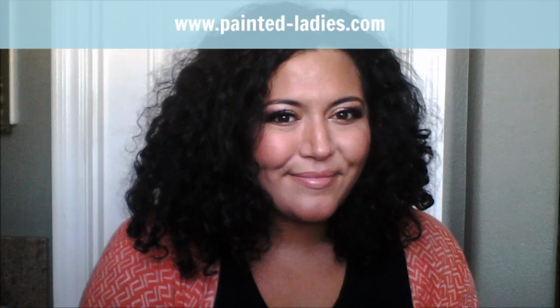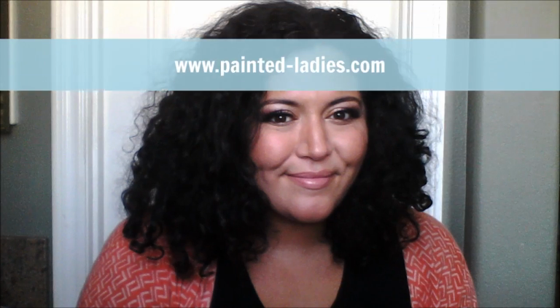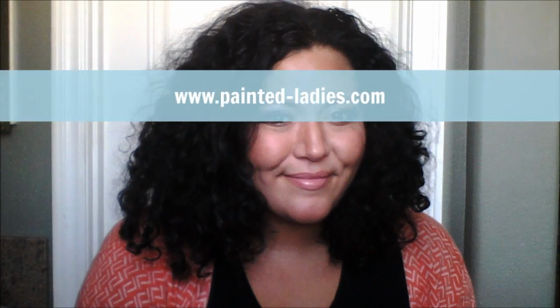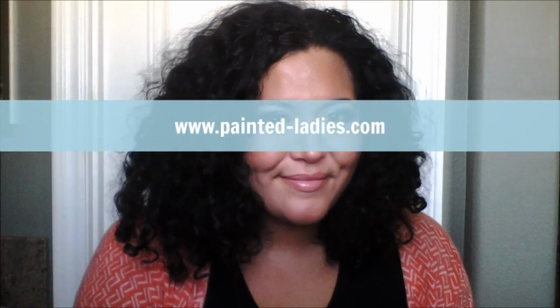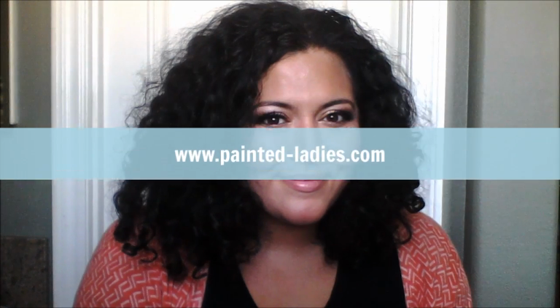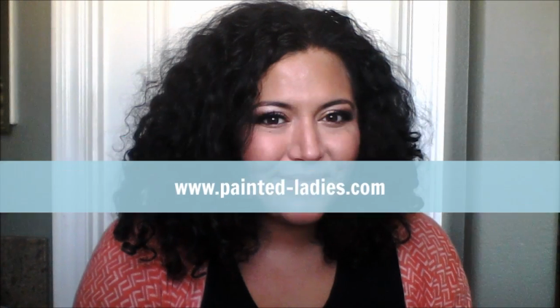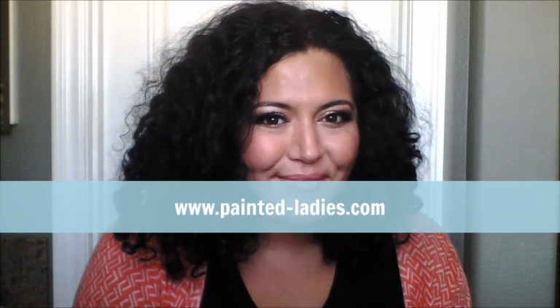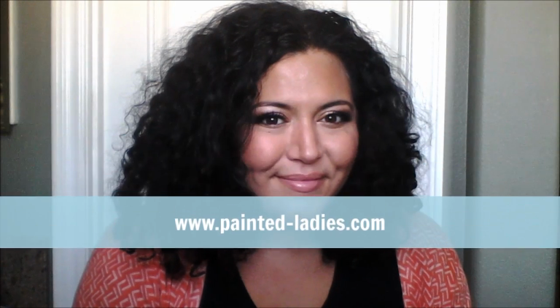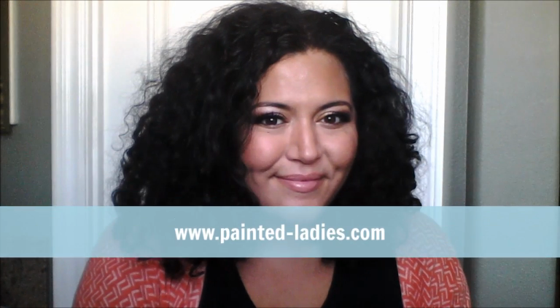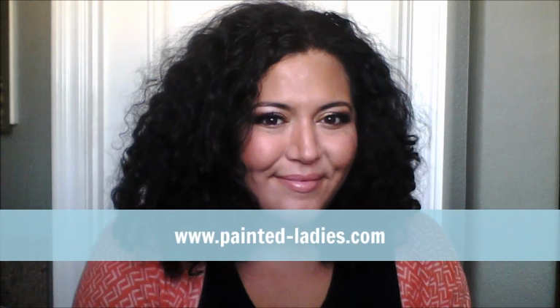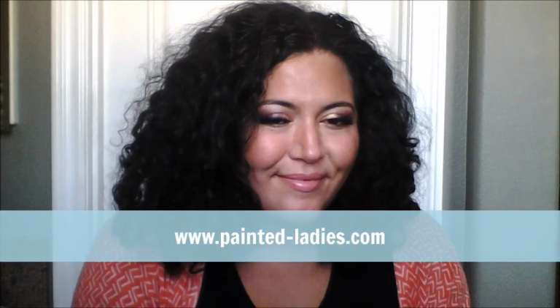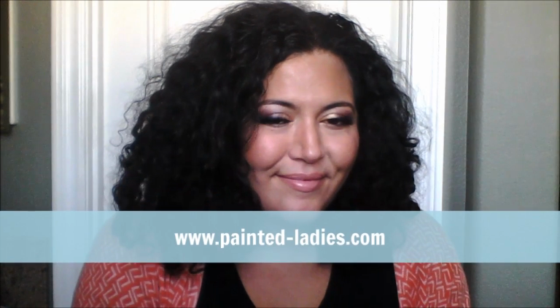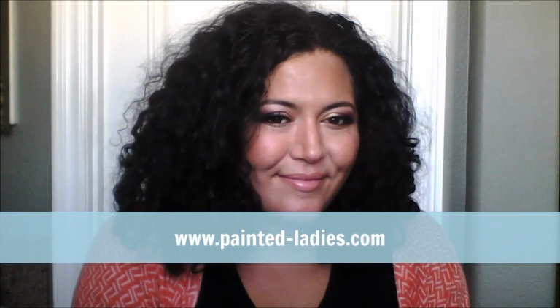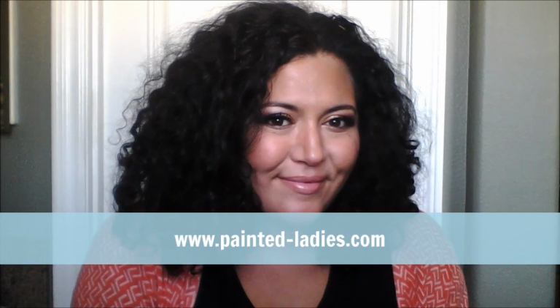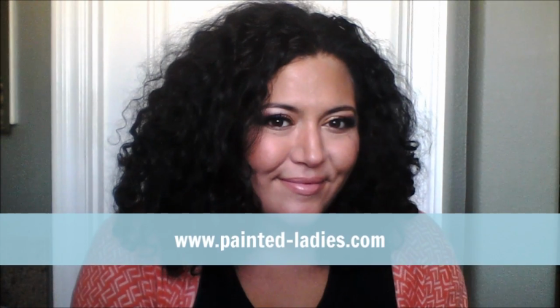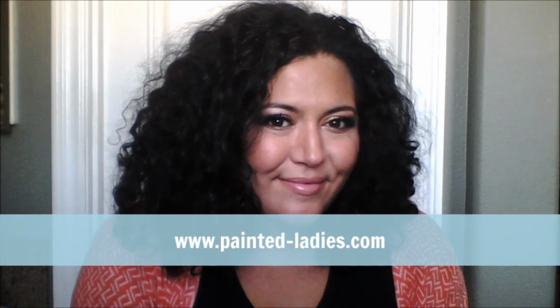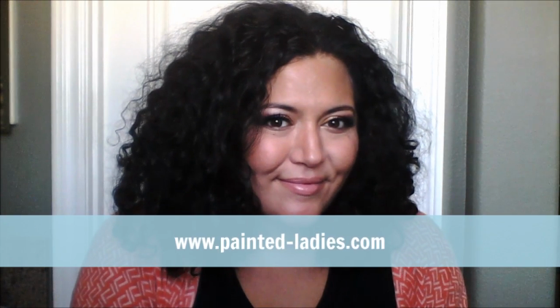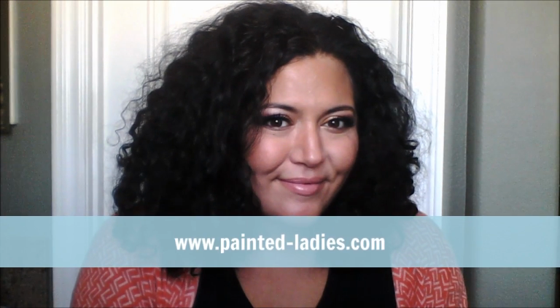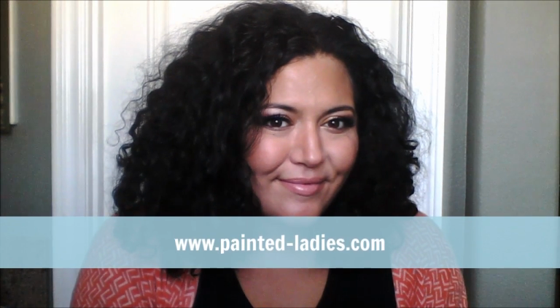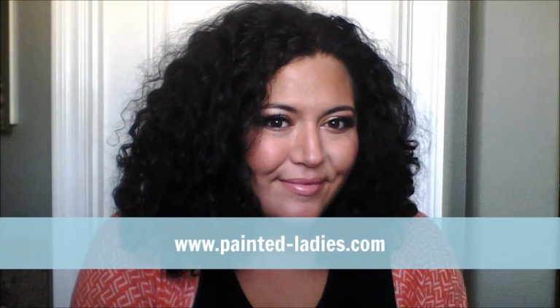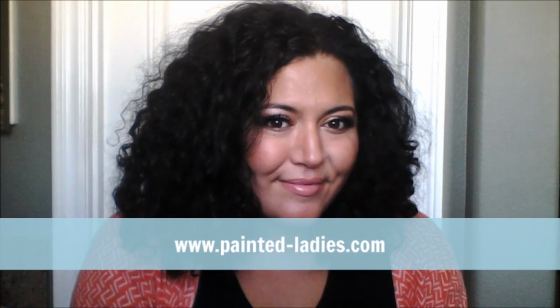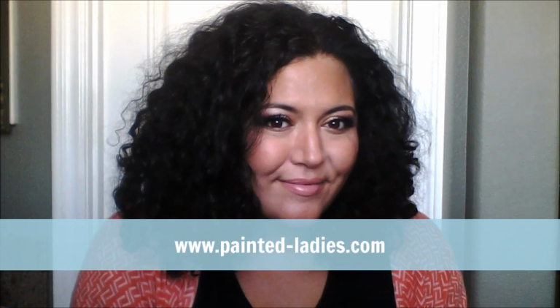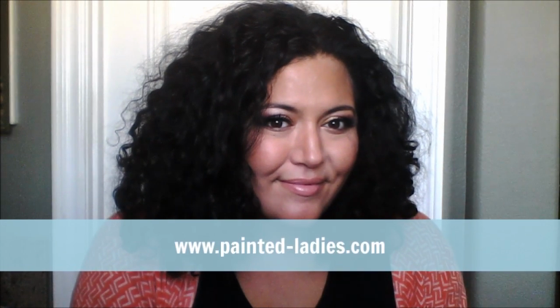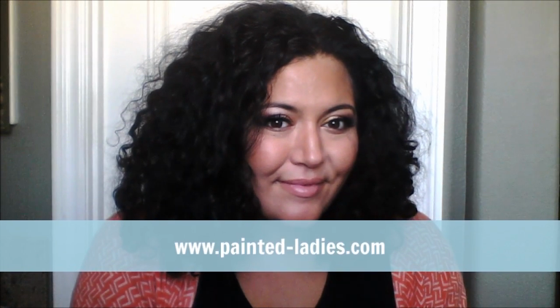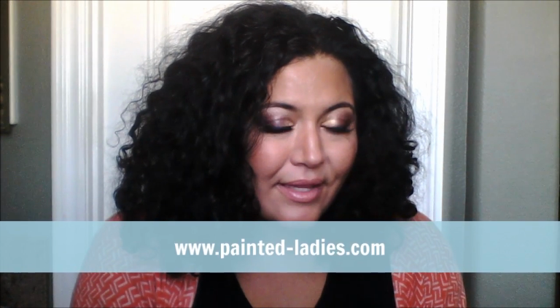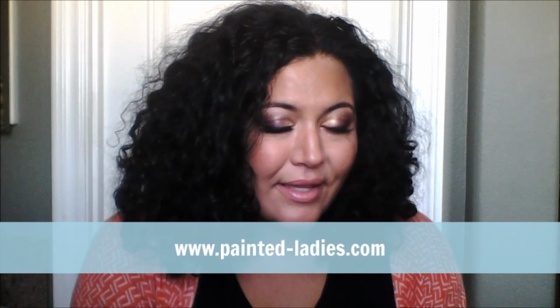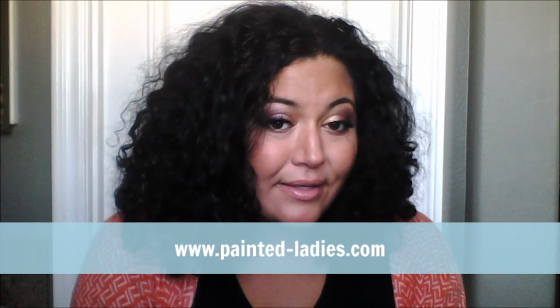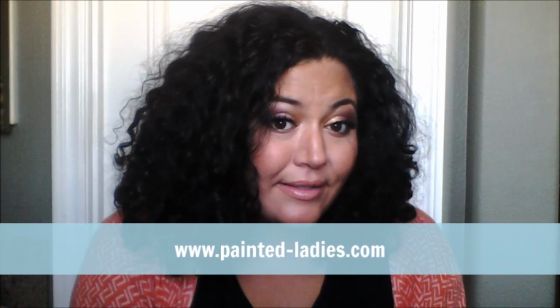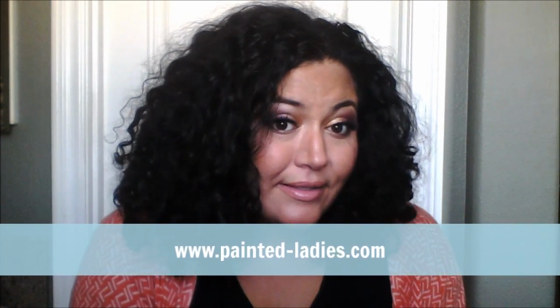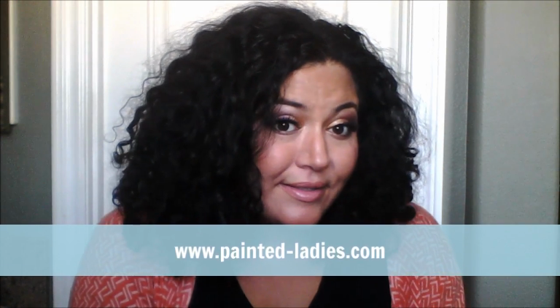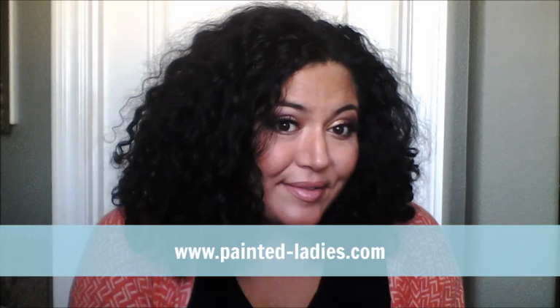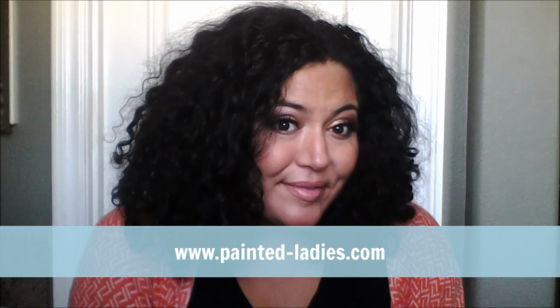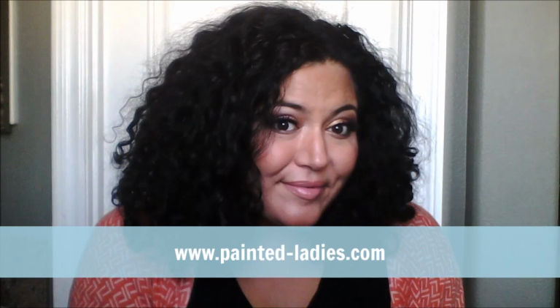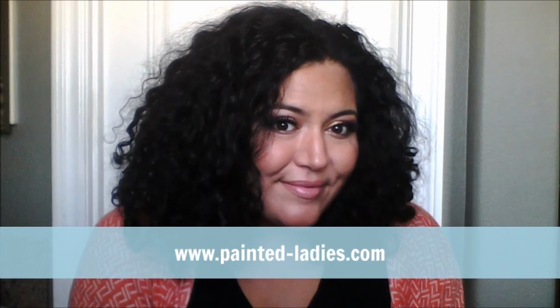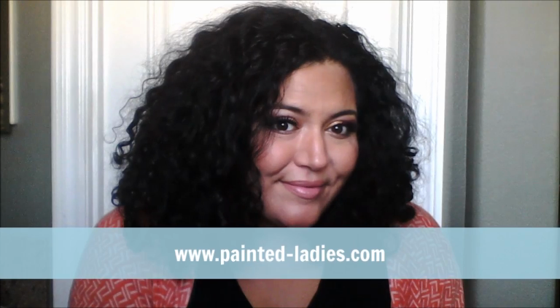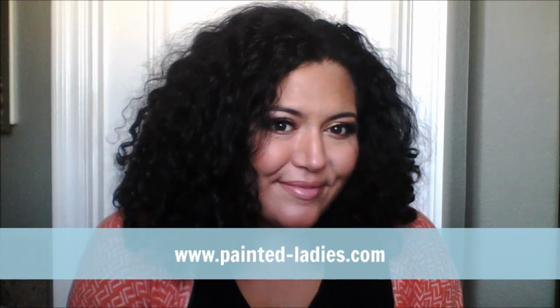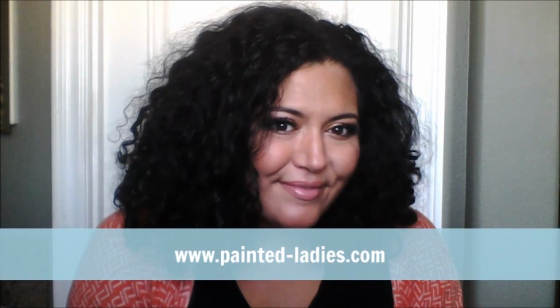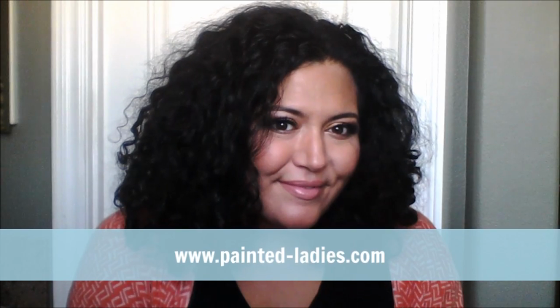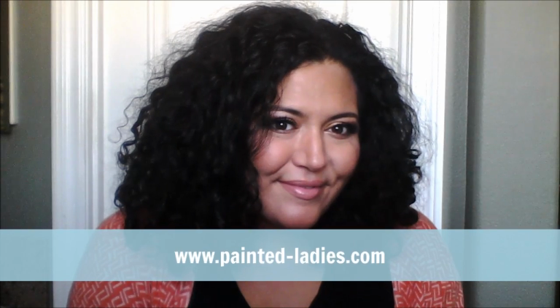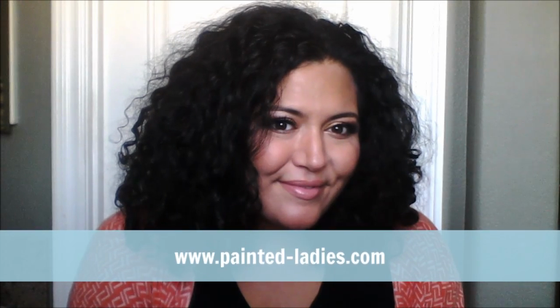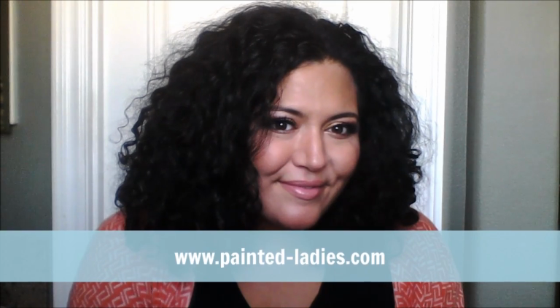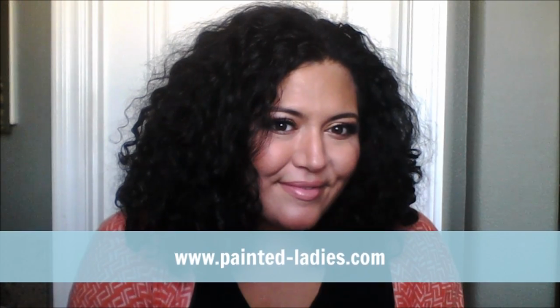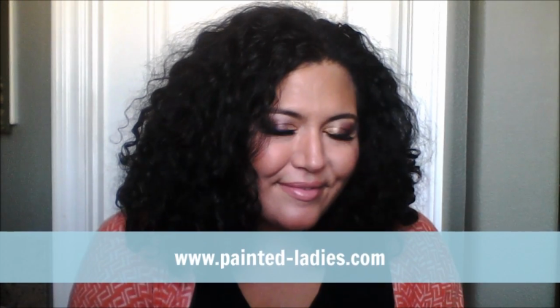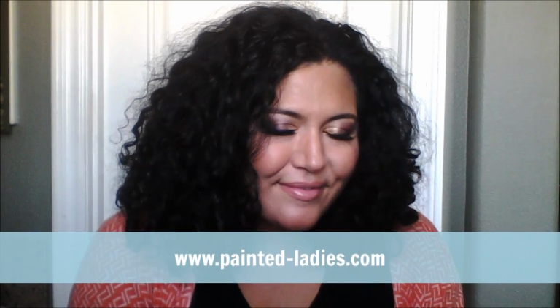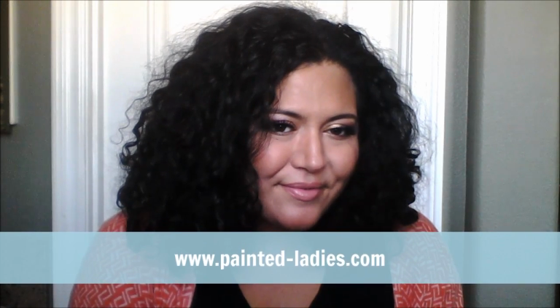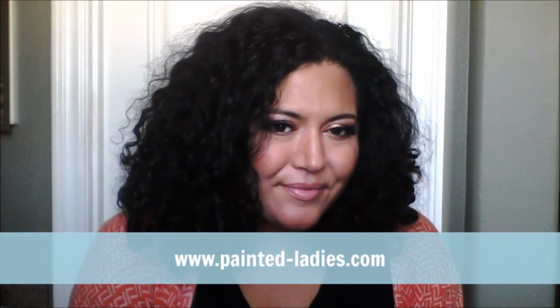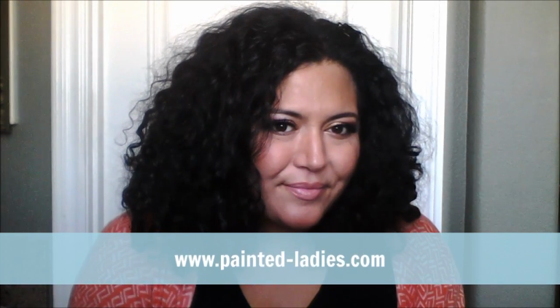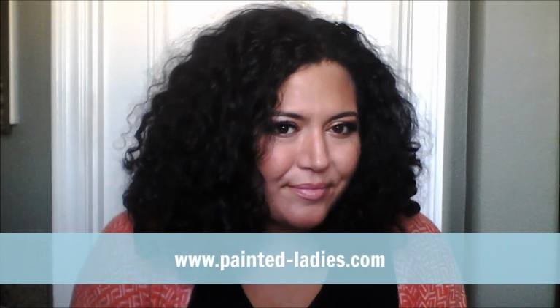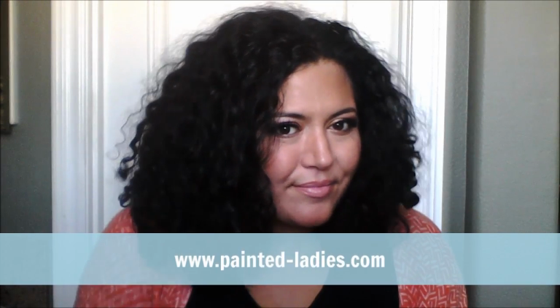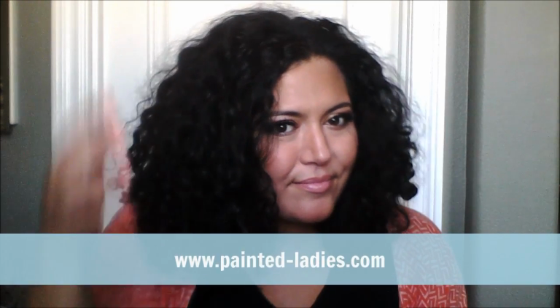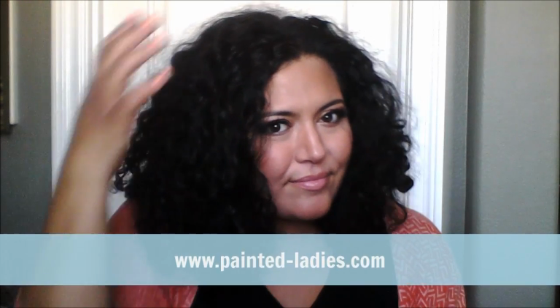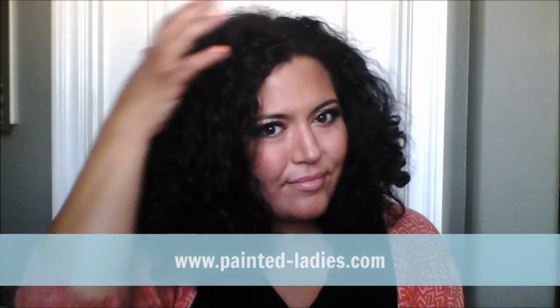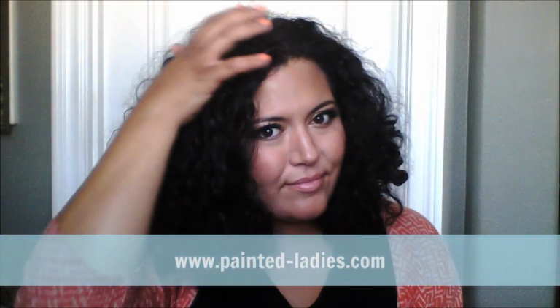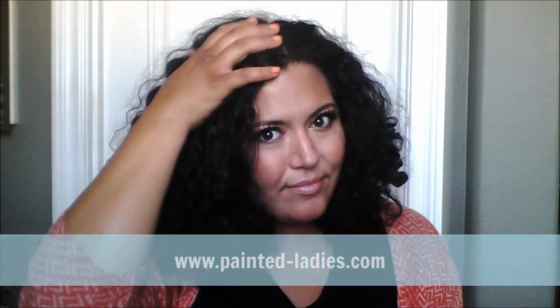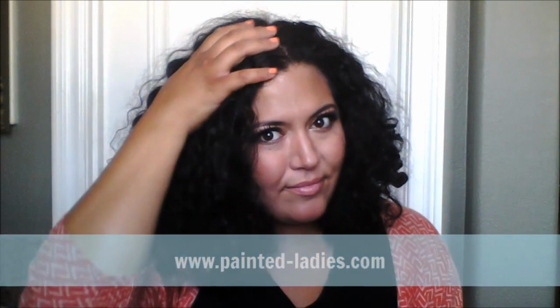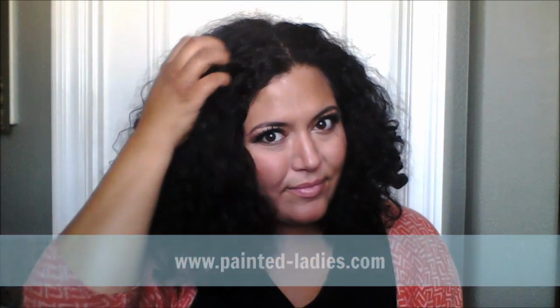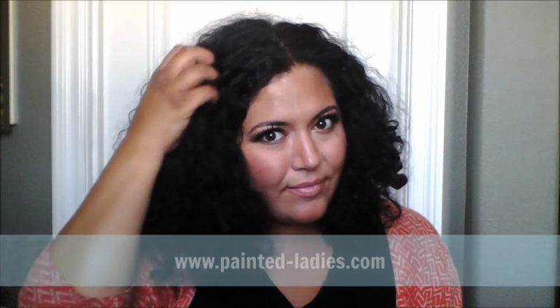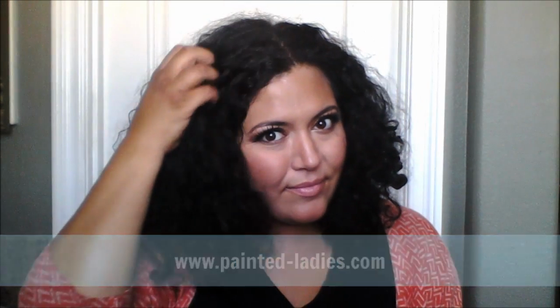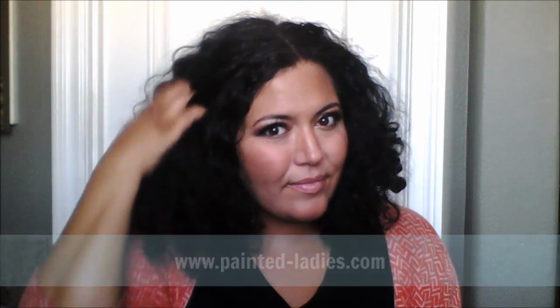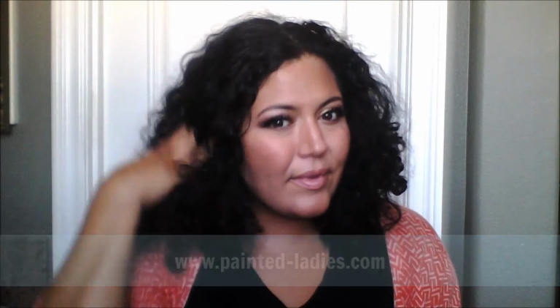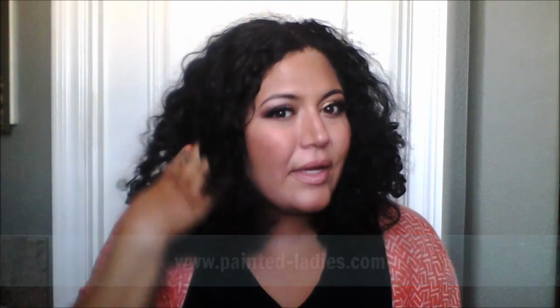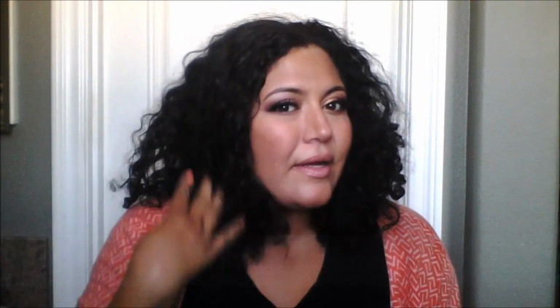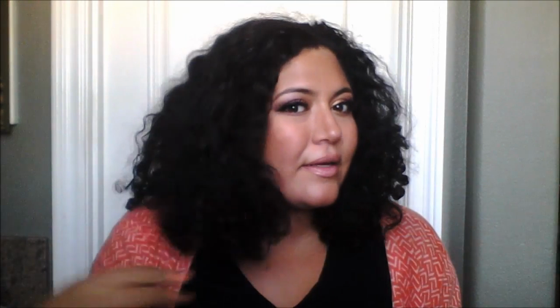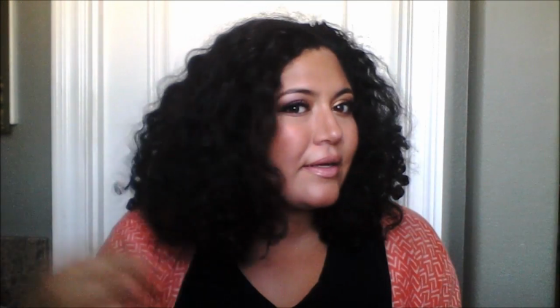Hi, this is Sheila from Painted Ladies, and I'm showing you today how I keep my sanity as a single mom with the help of Batiste dry shampoo.